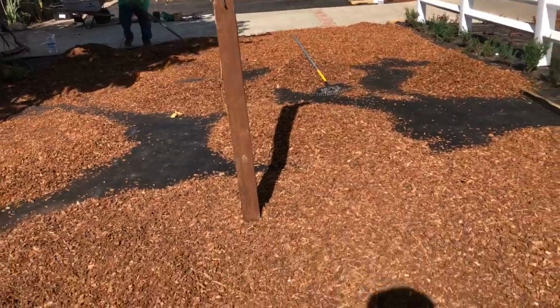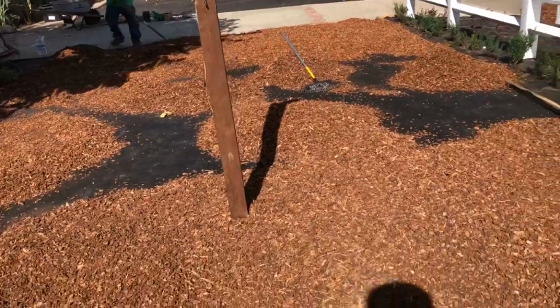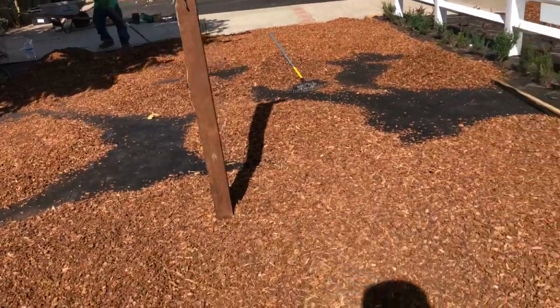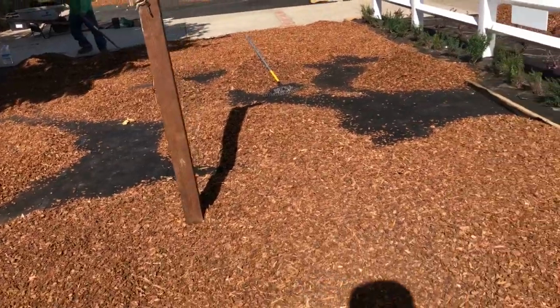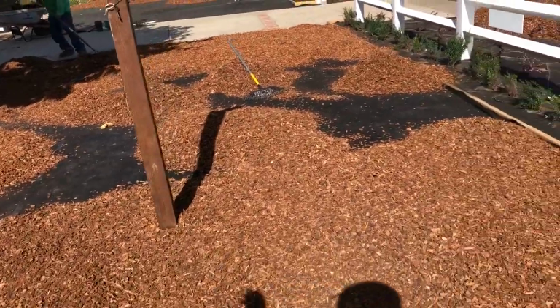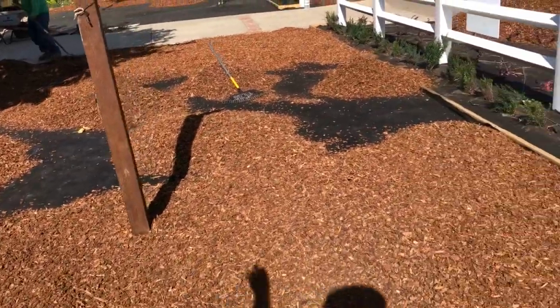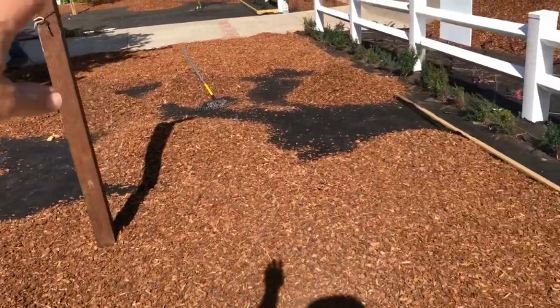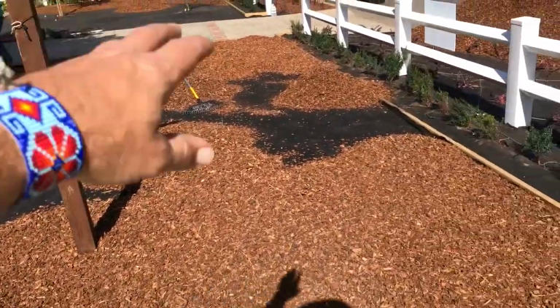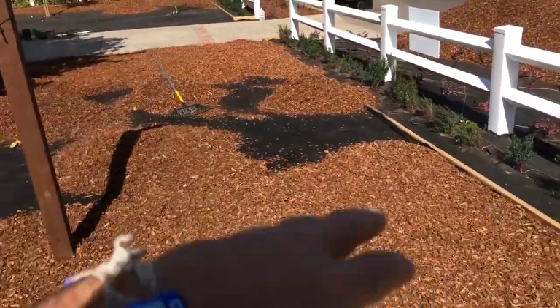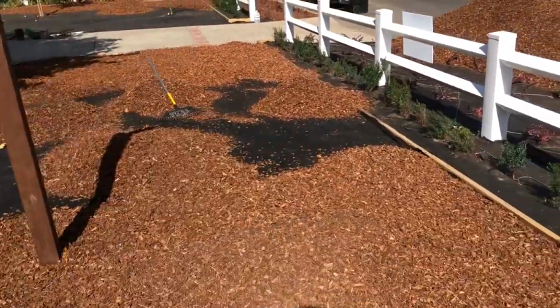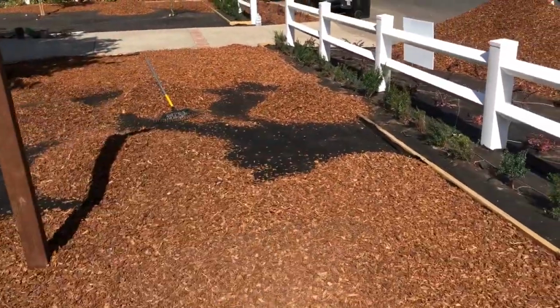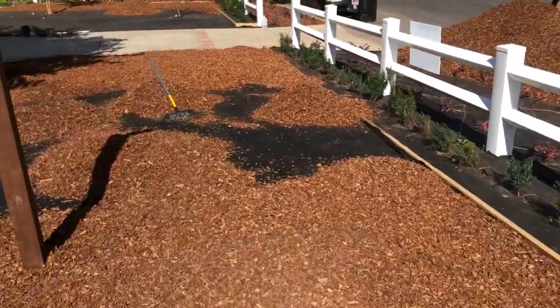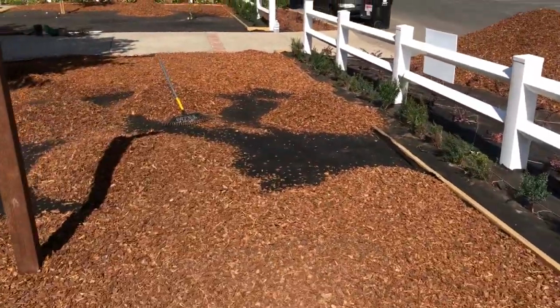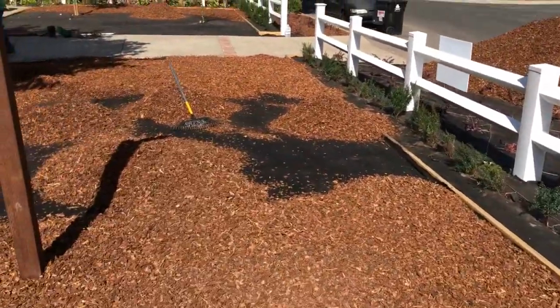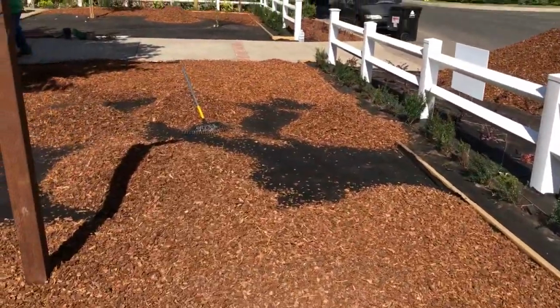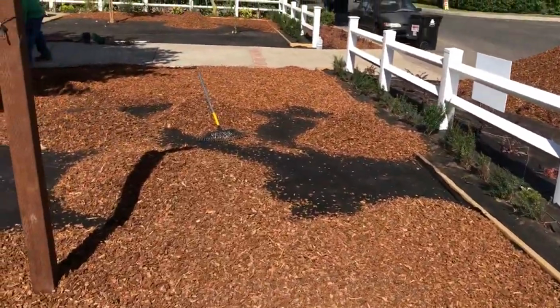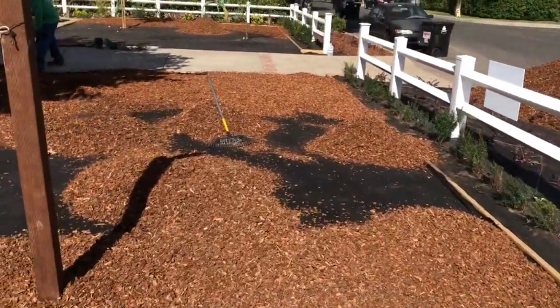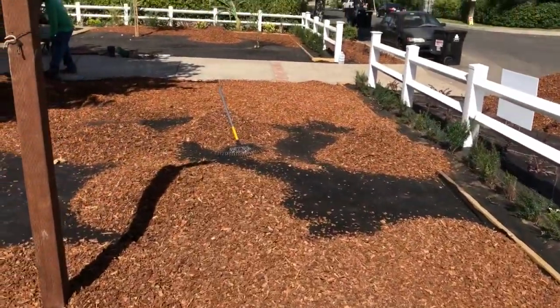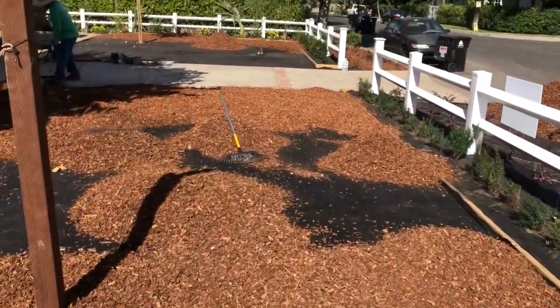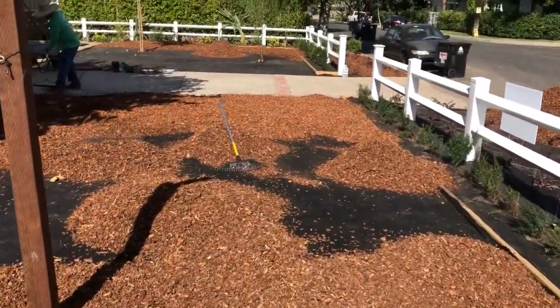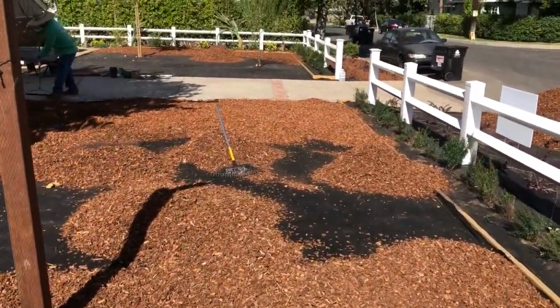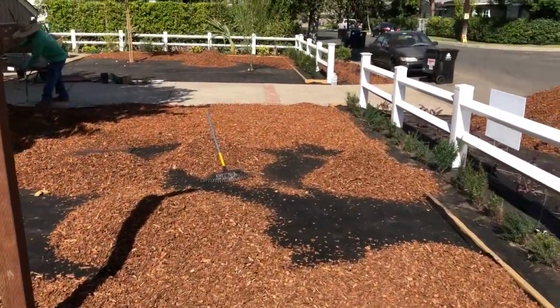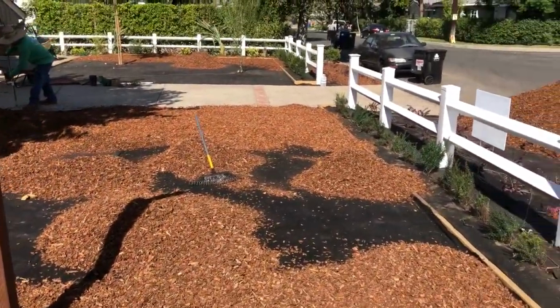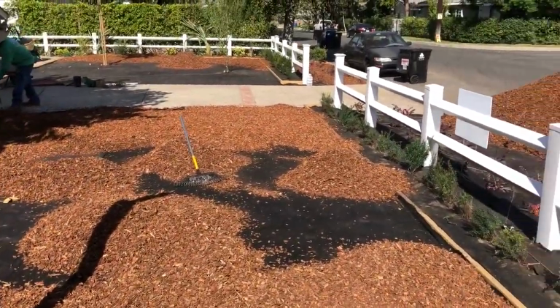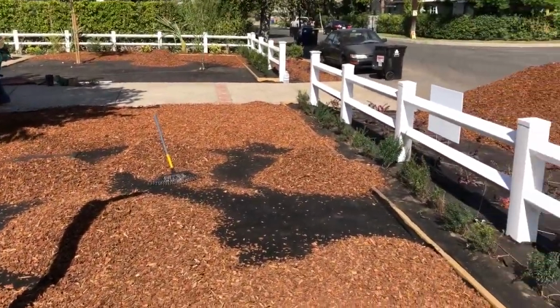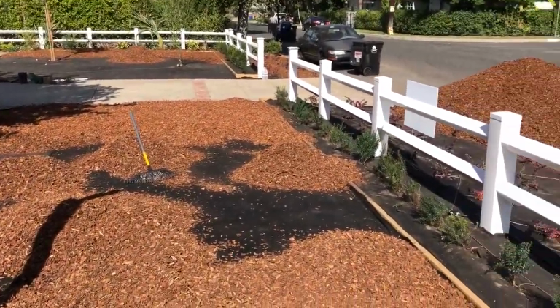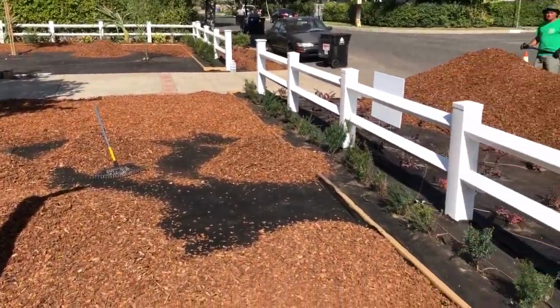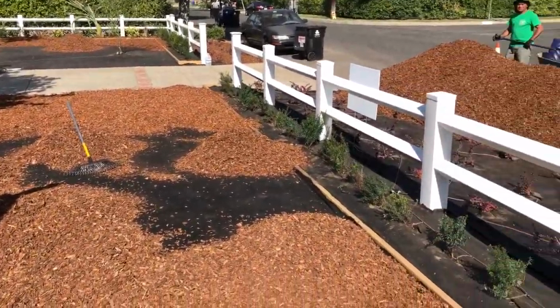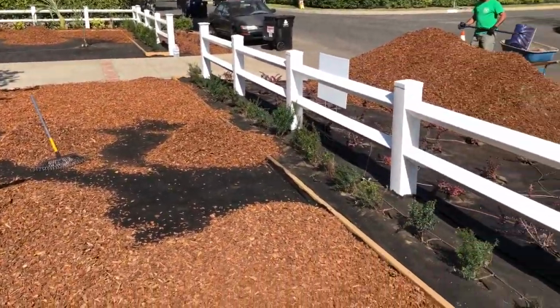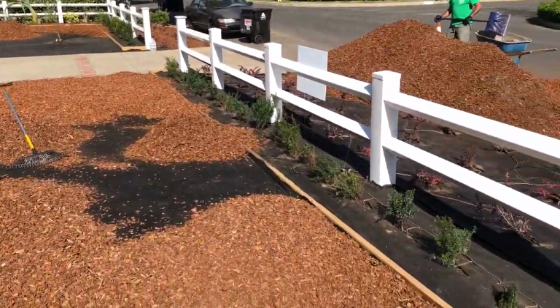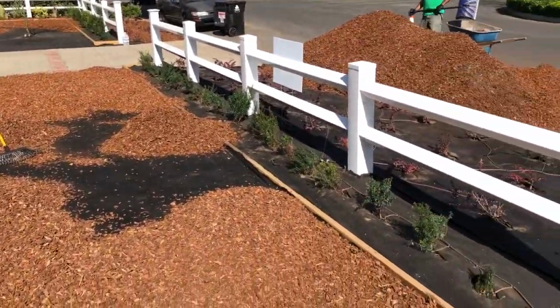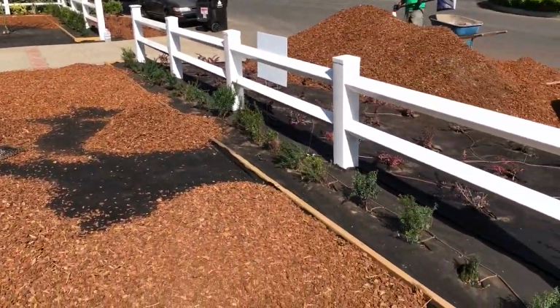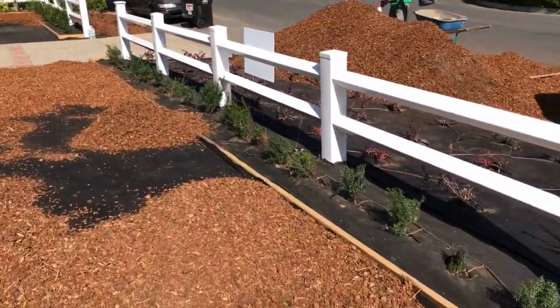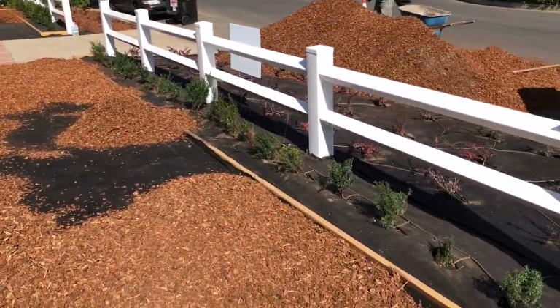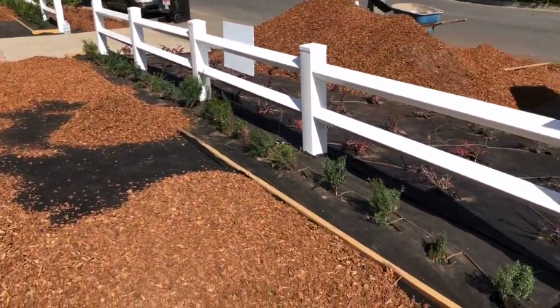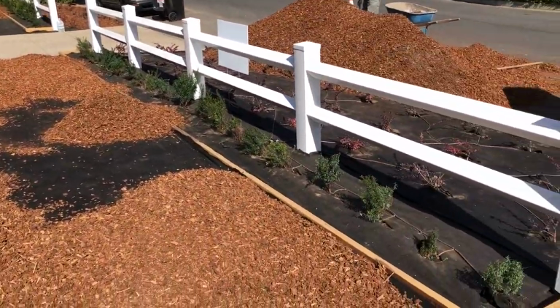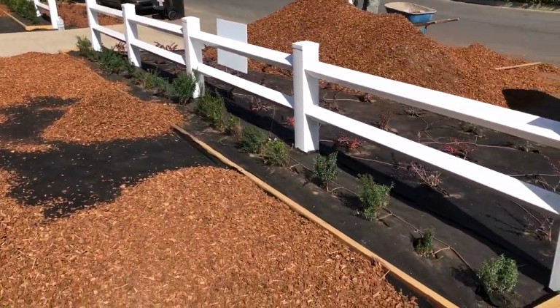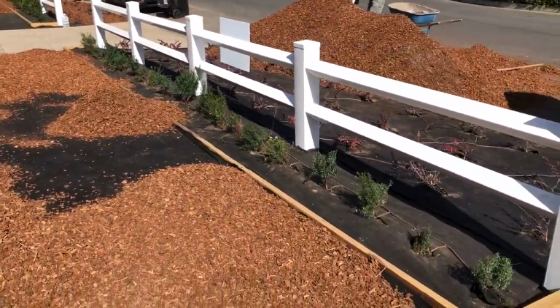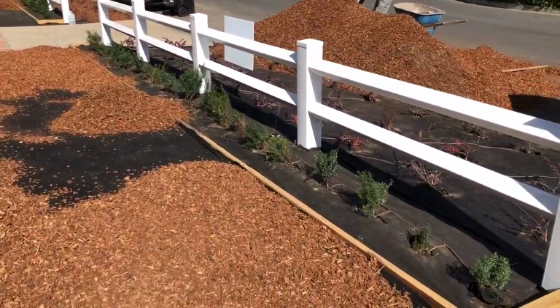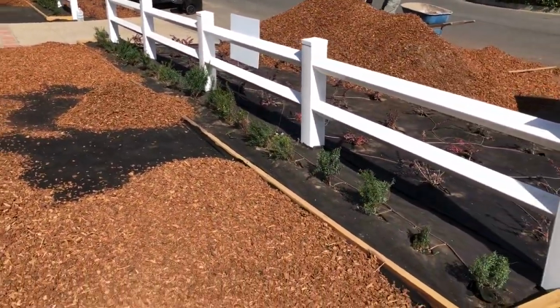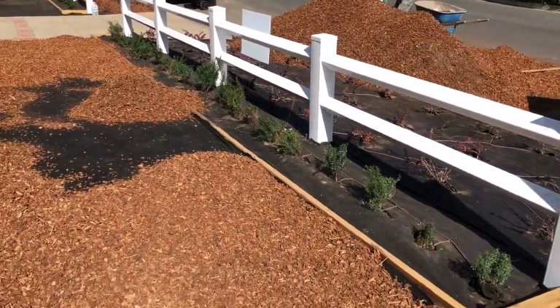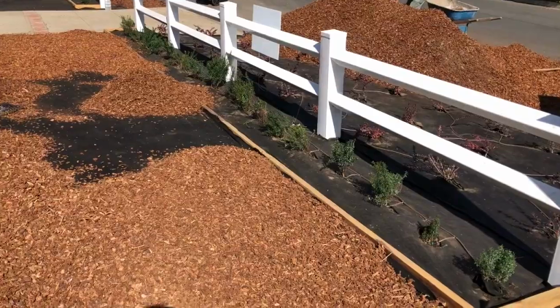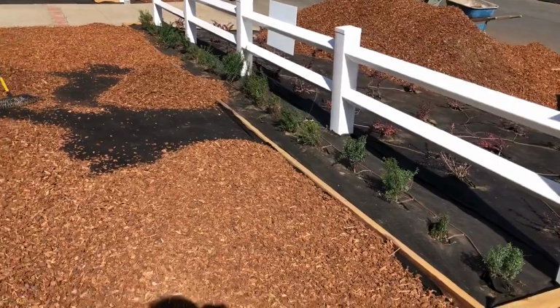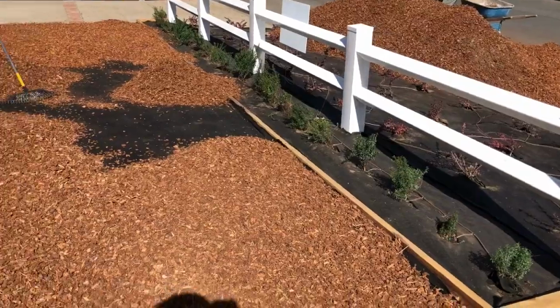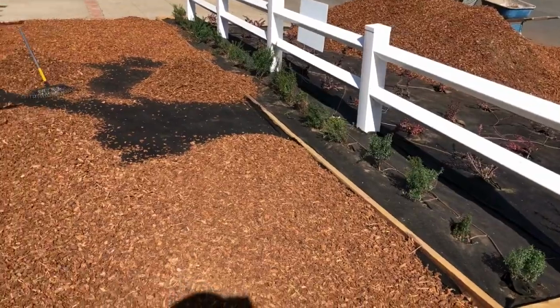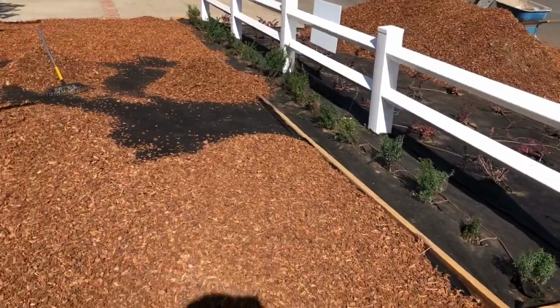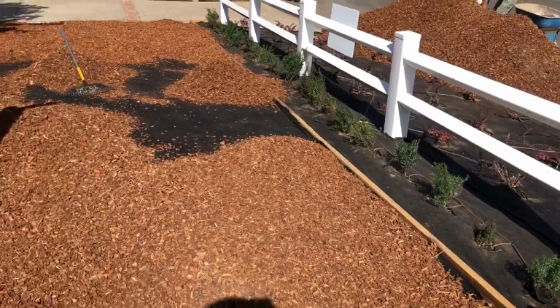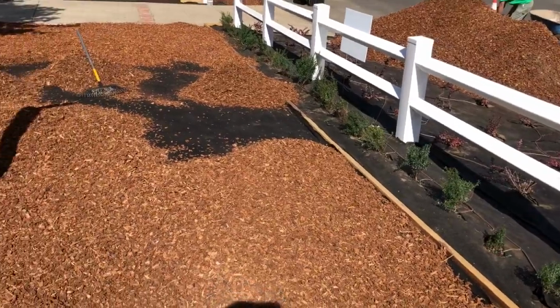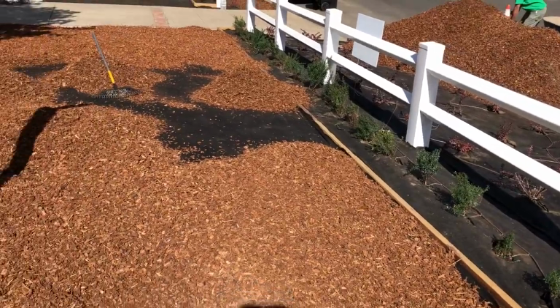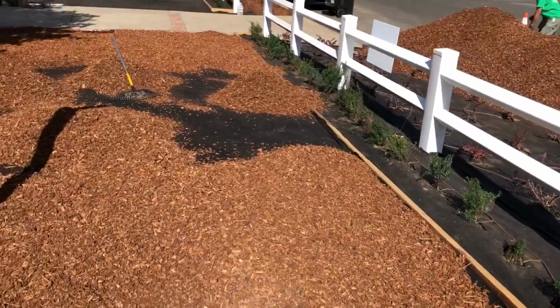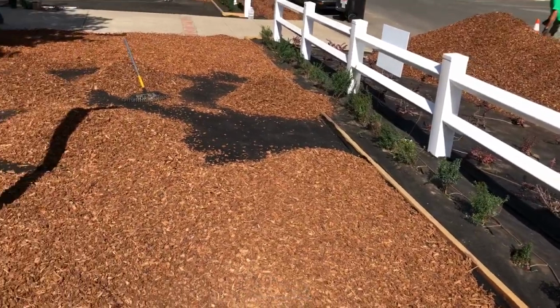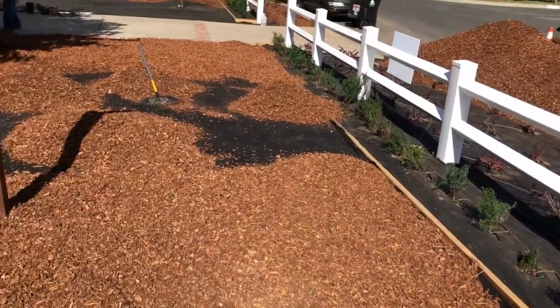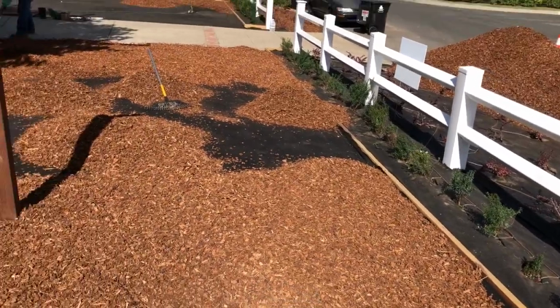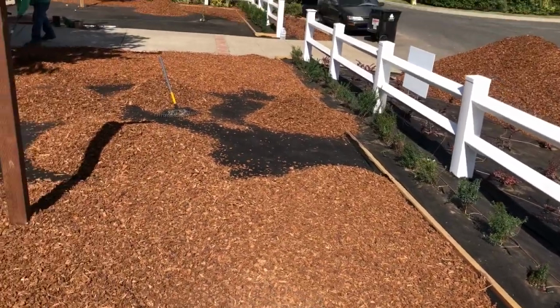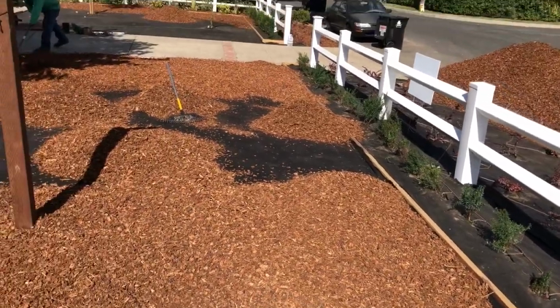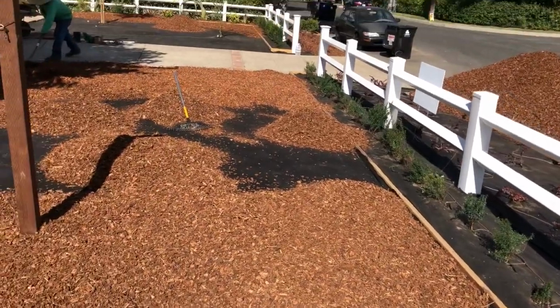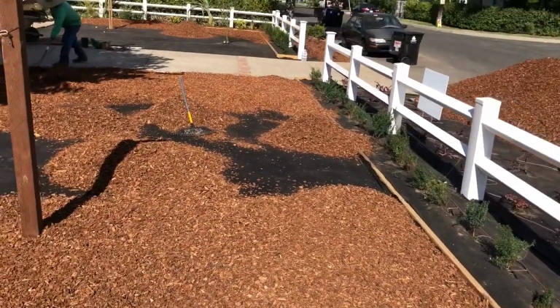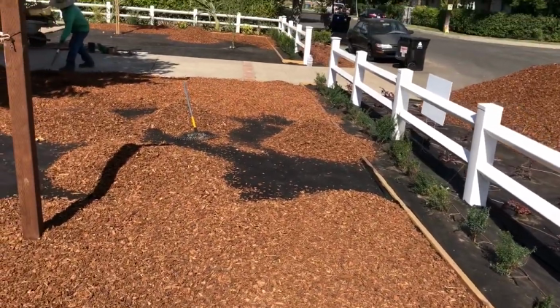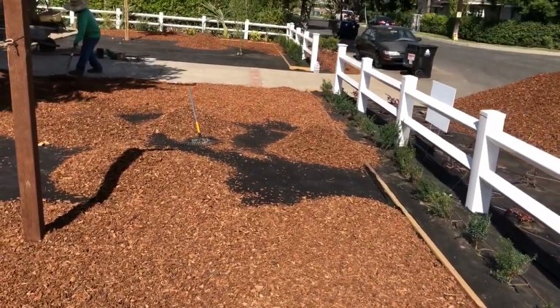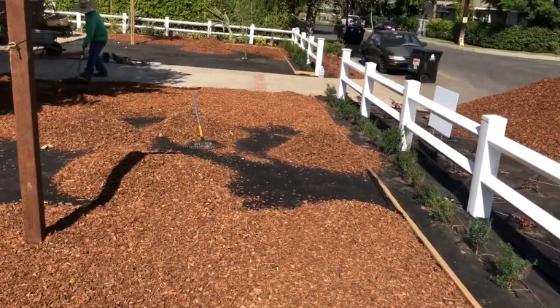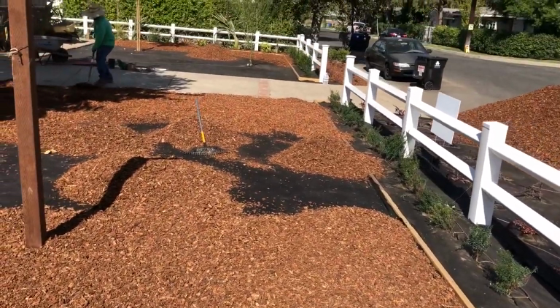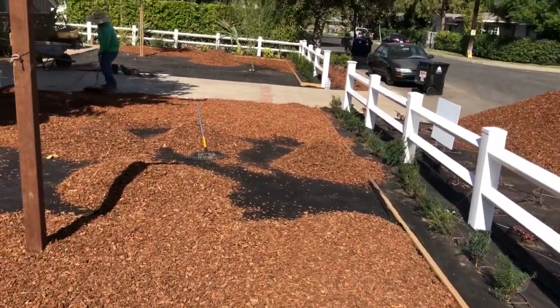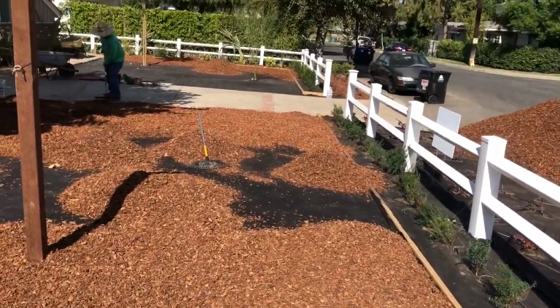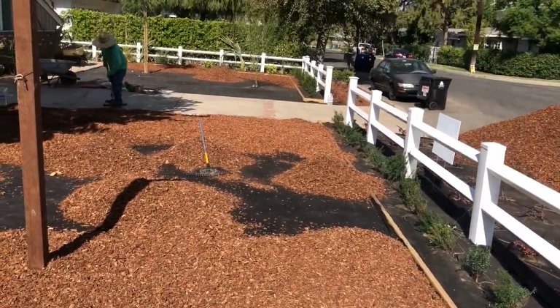We've cut off all the irrigation here and switched over to drip for the entire property, except for the back lawn we're about to put in.